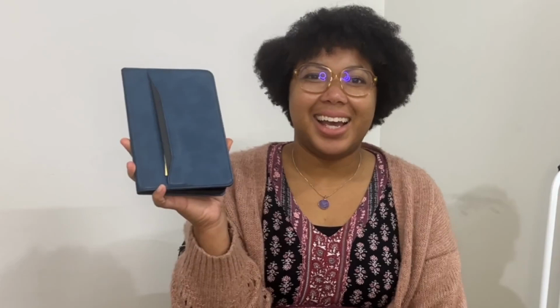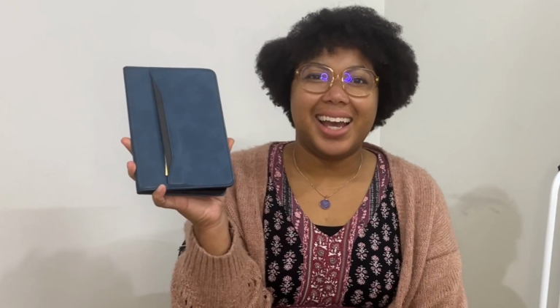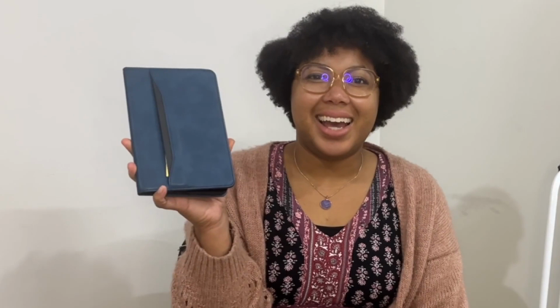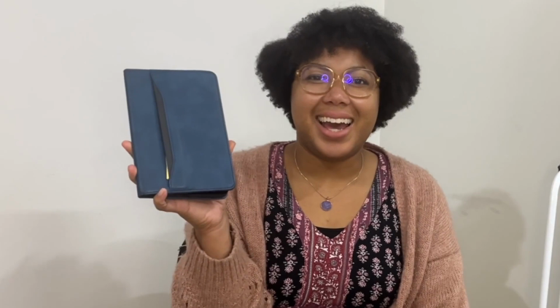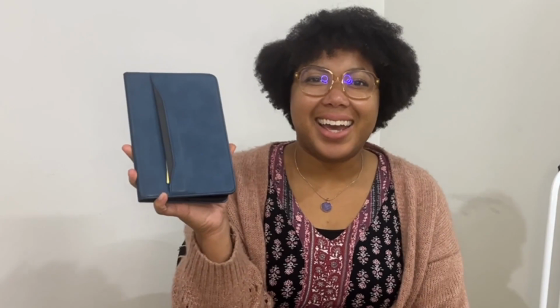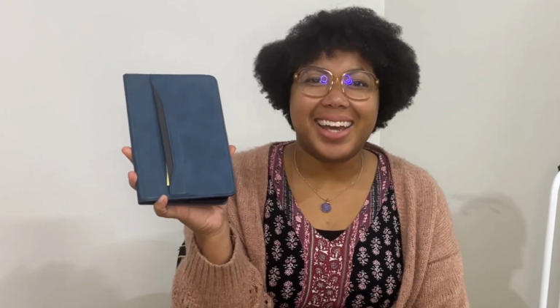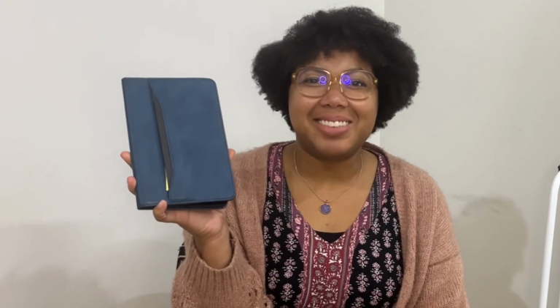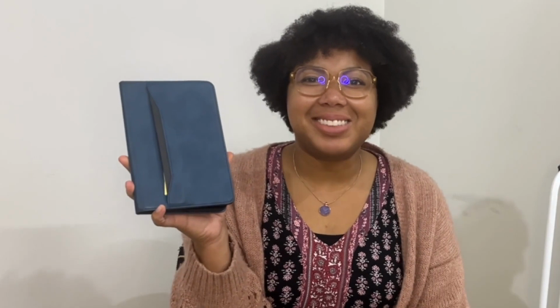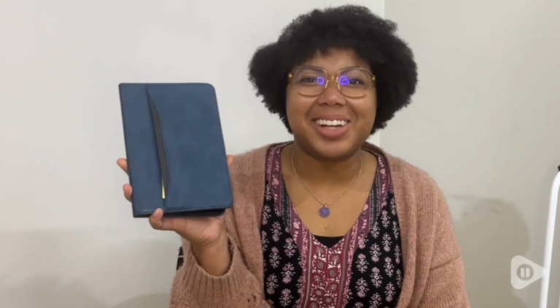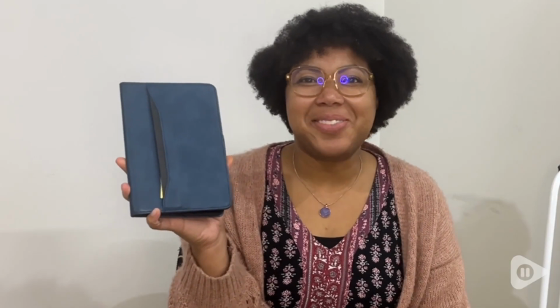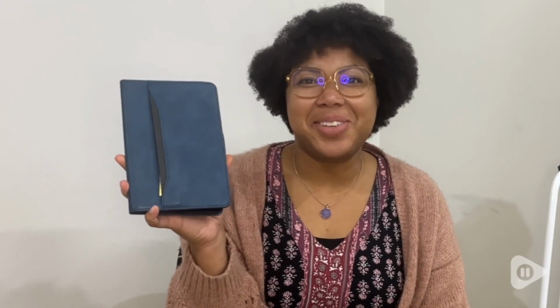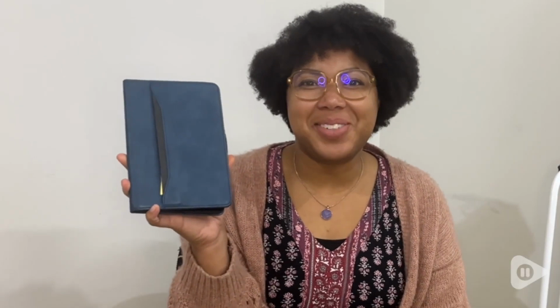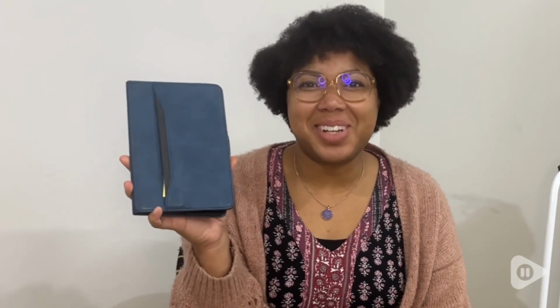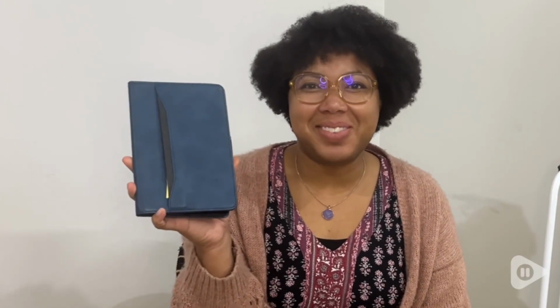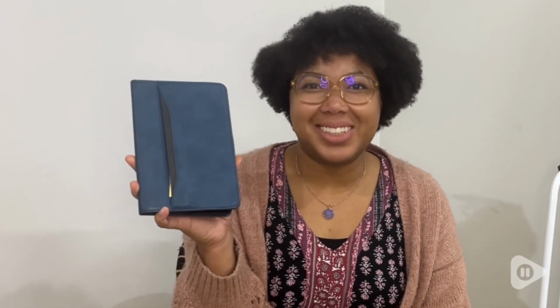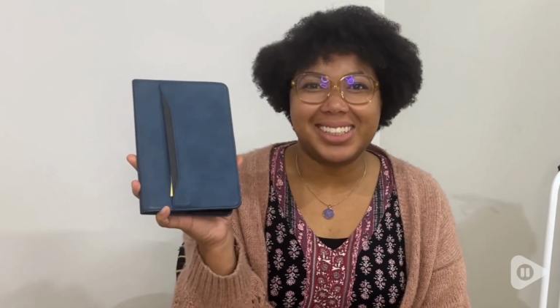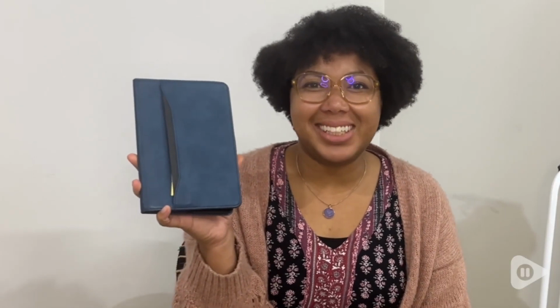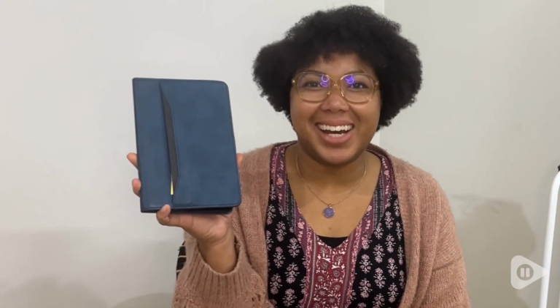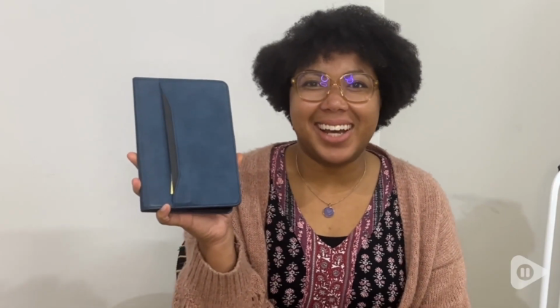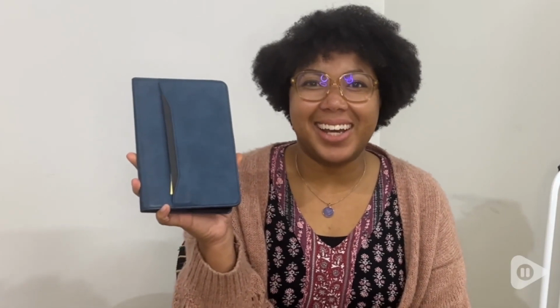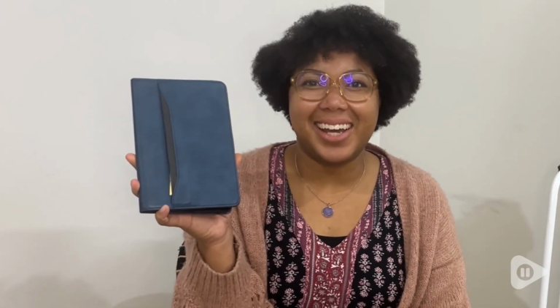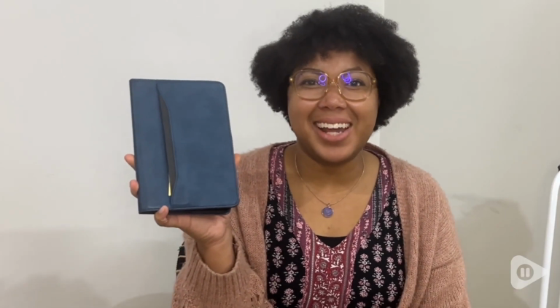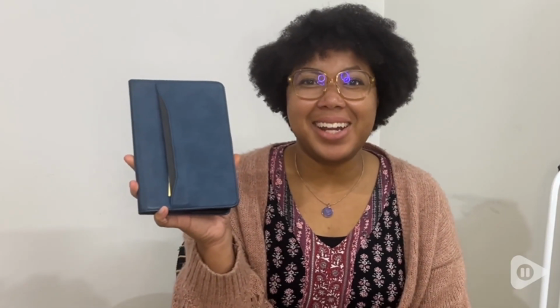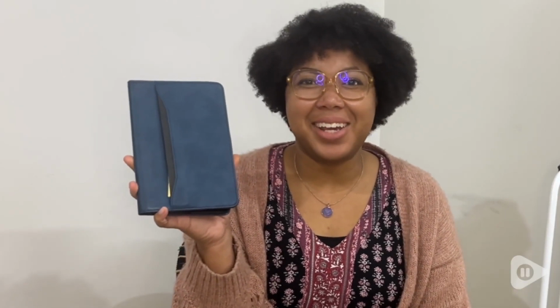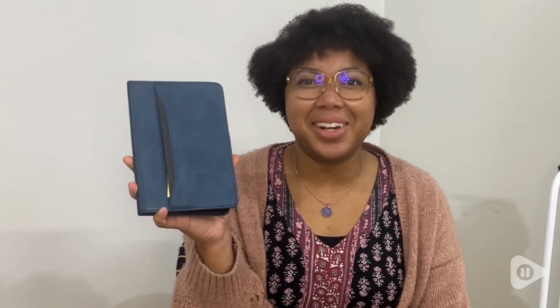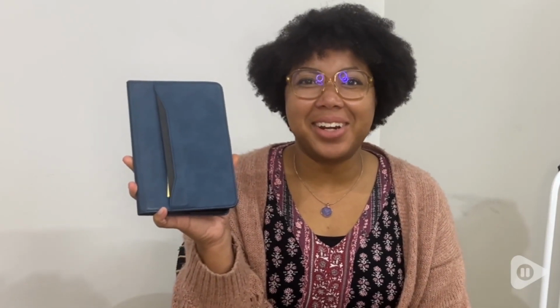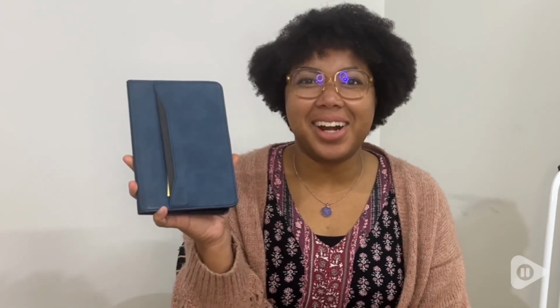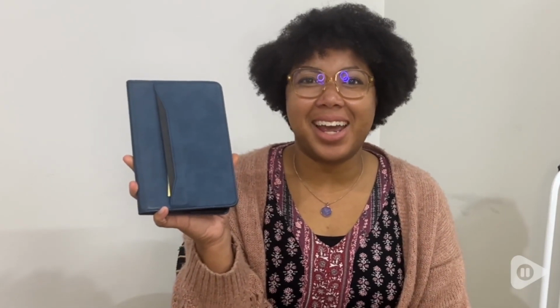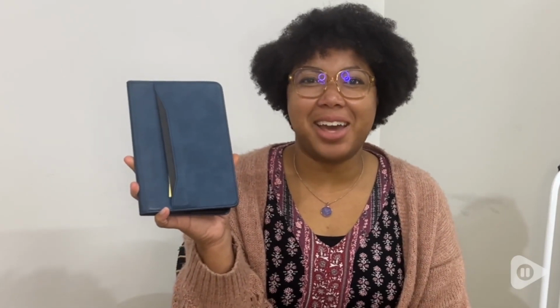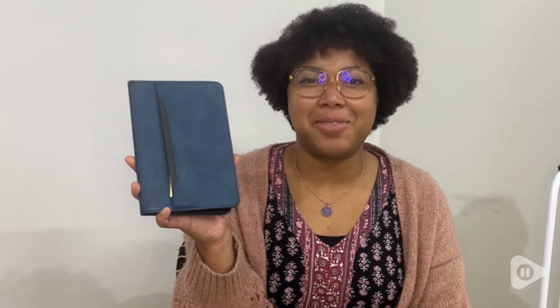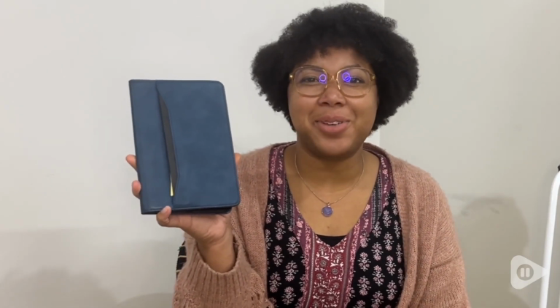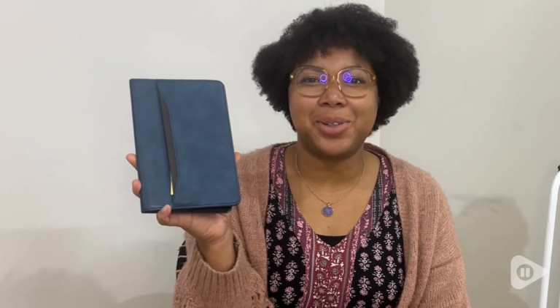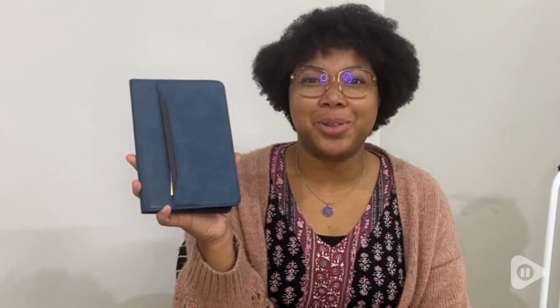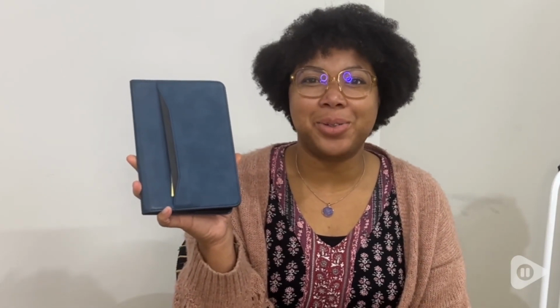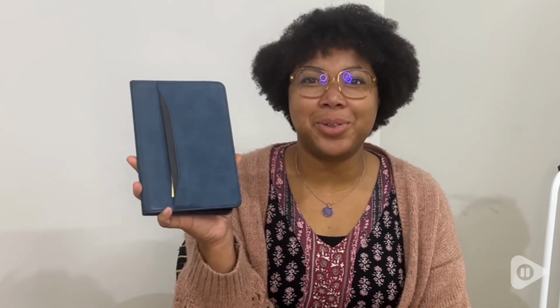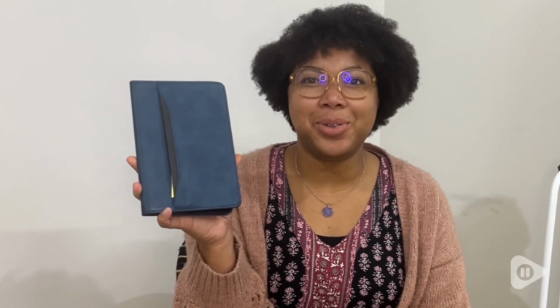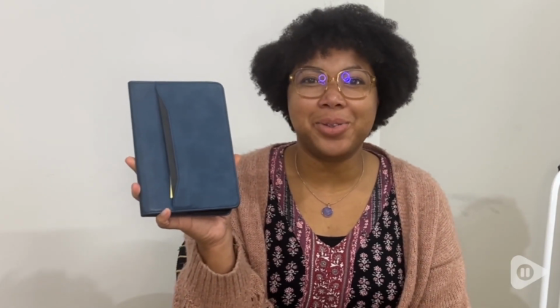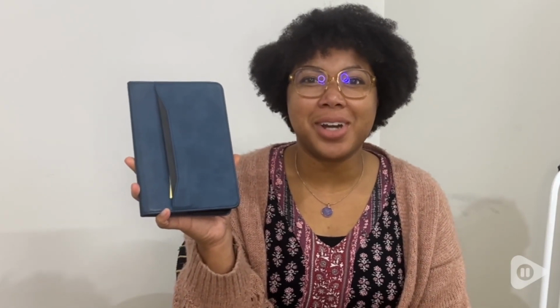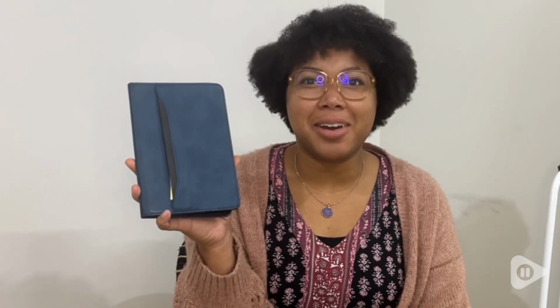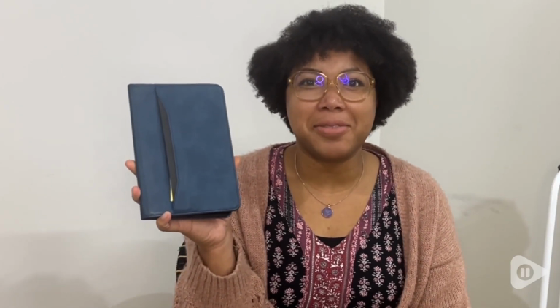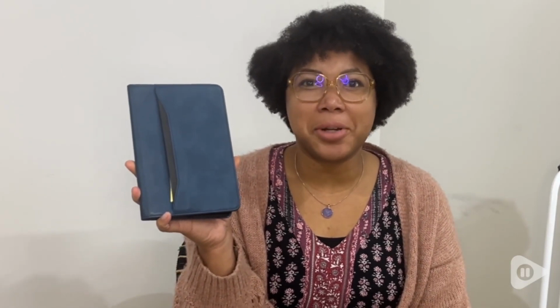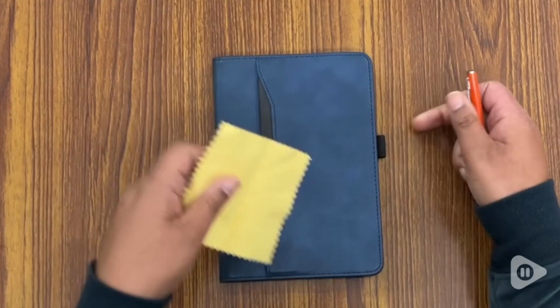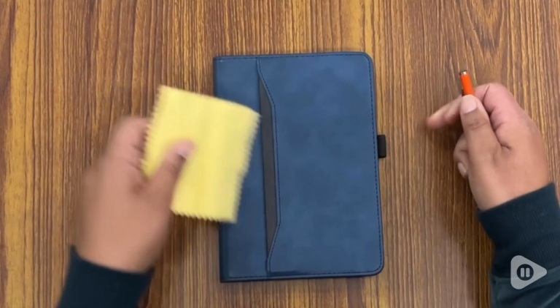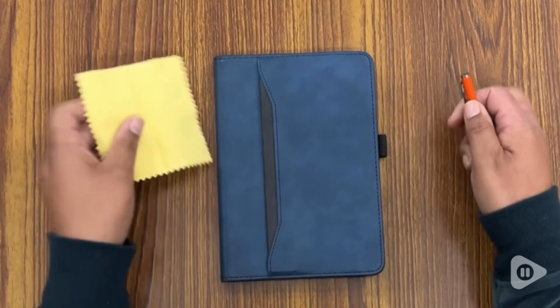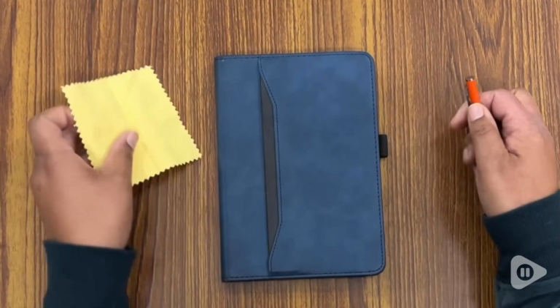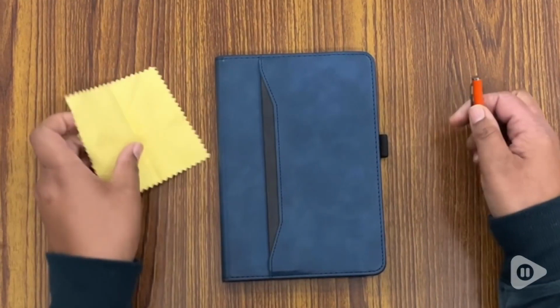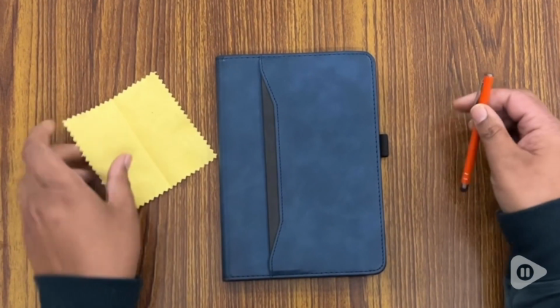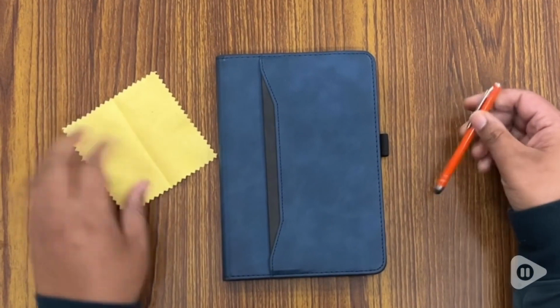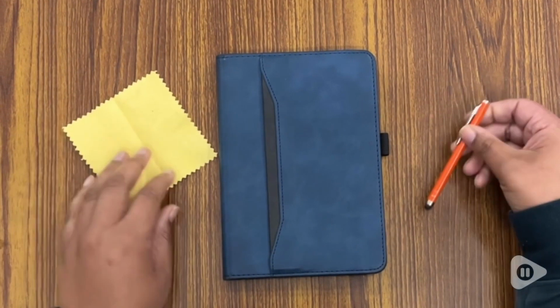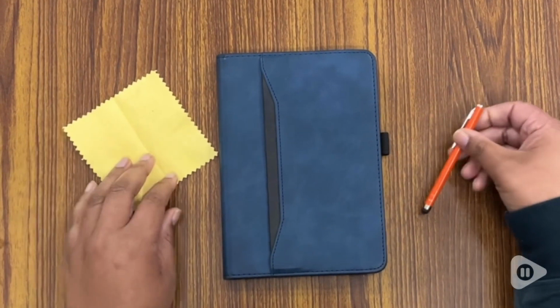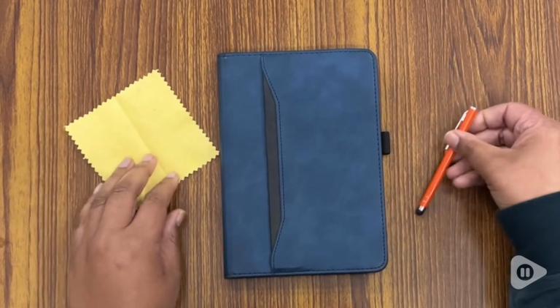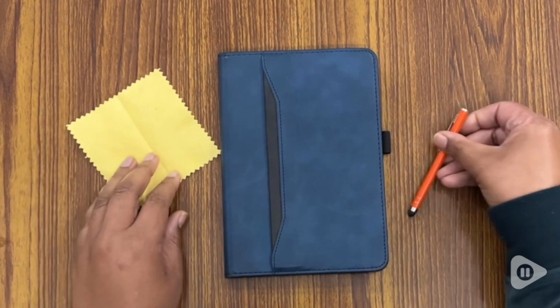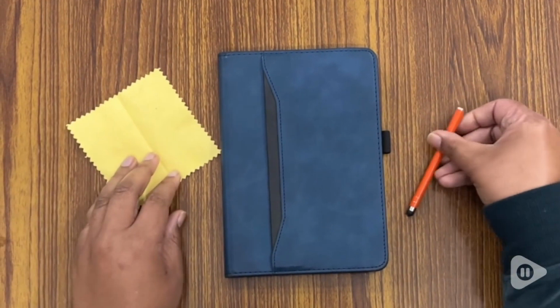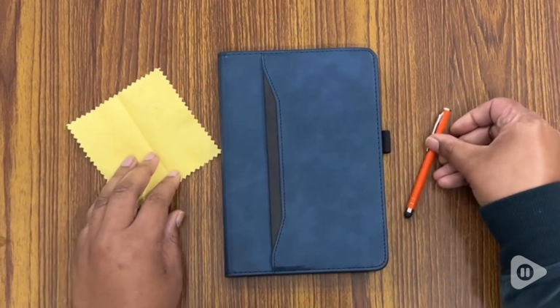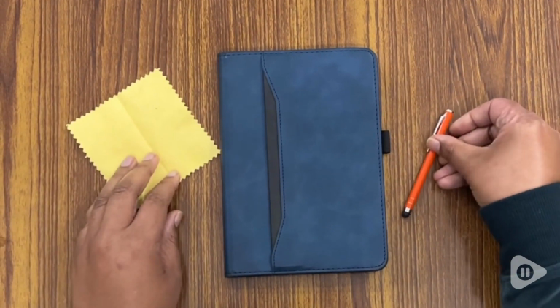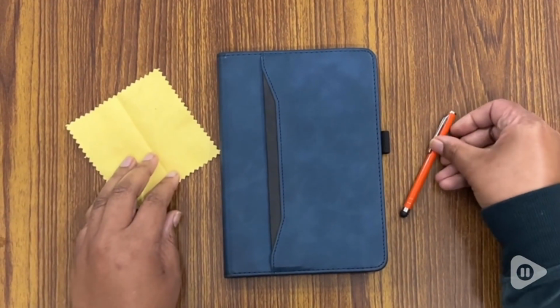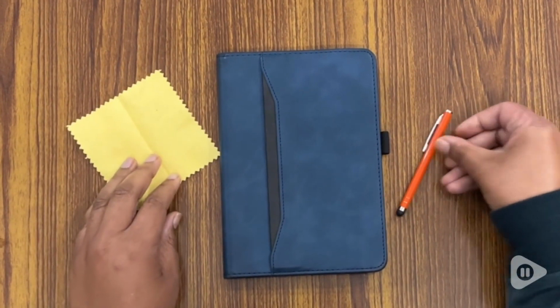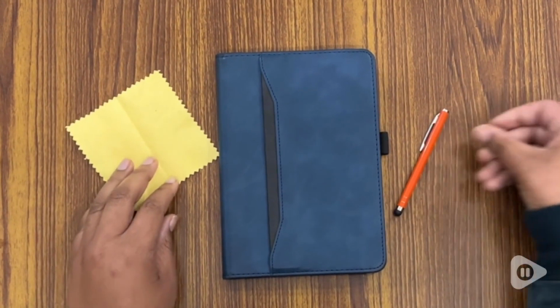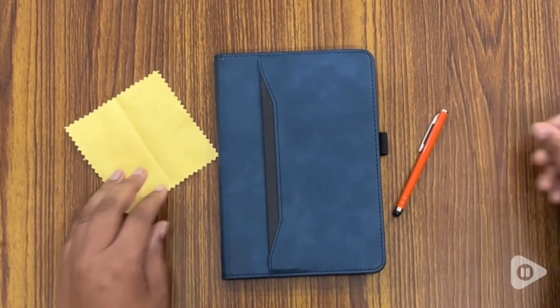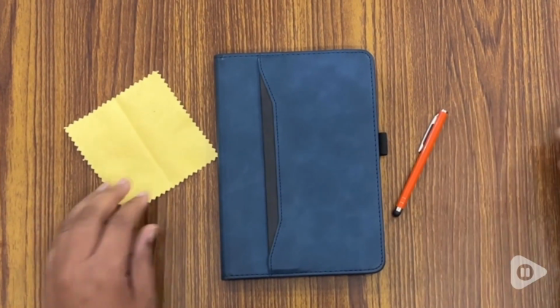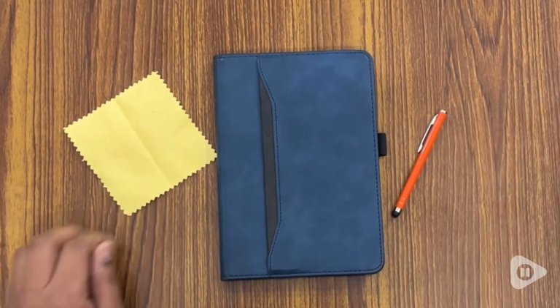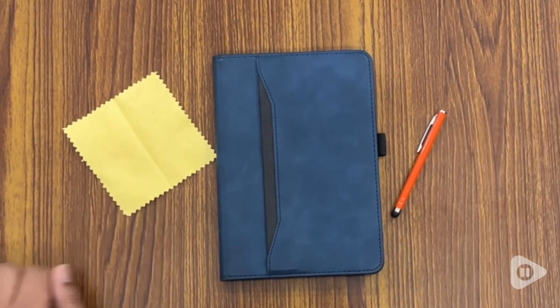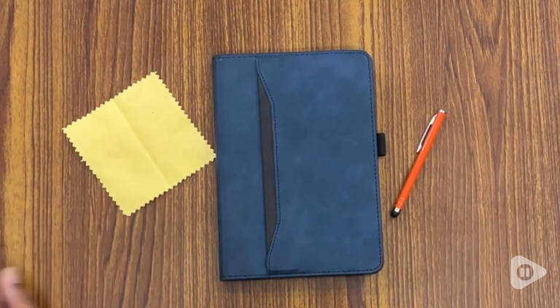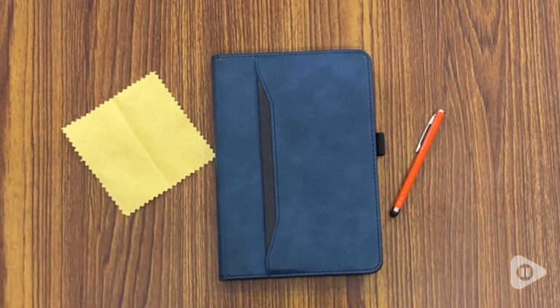Hi, I'm Stephanie with WTI, and here I have a UU cover for an iPad mini 6.